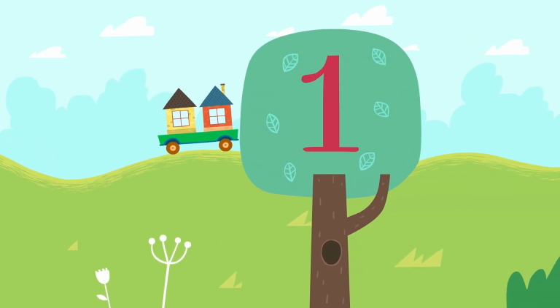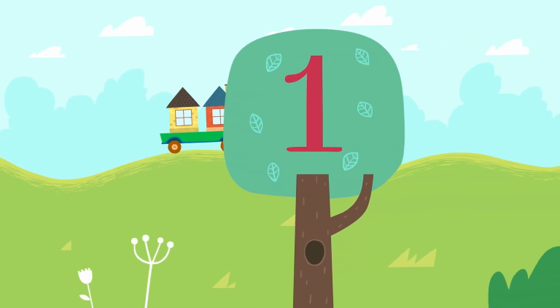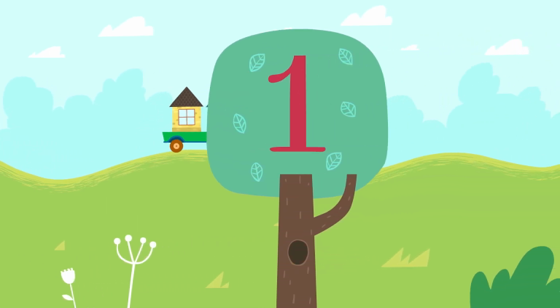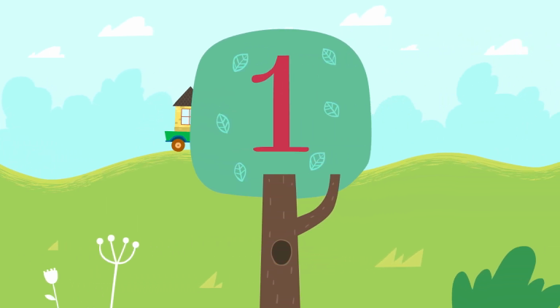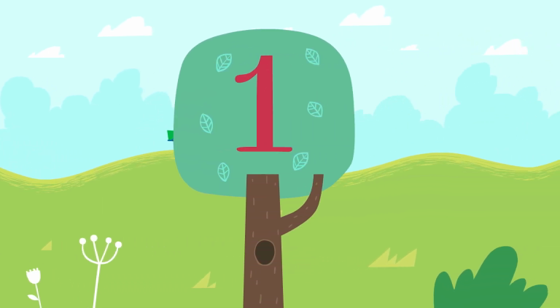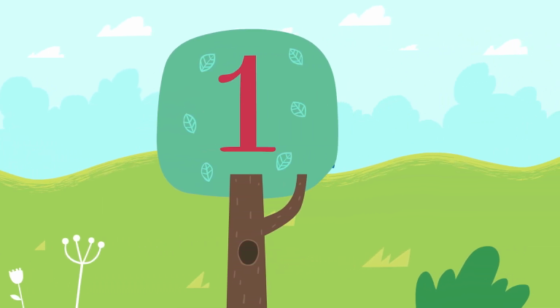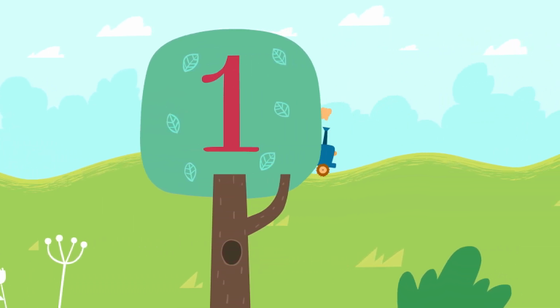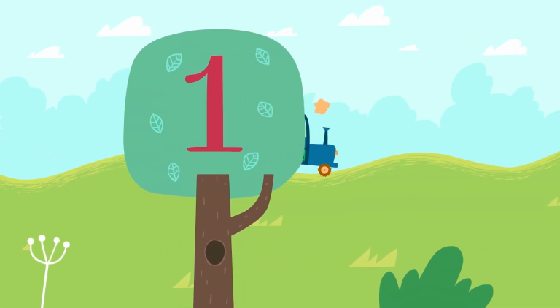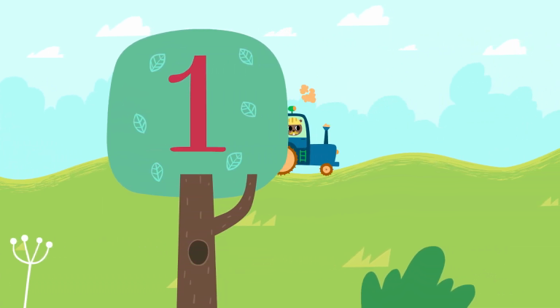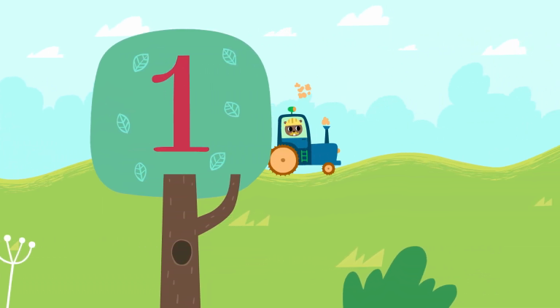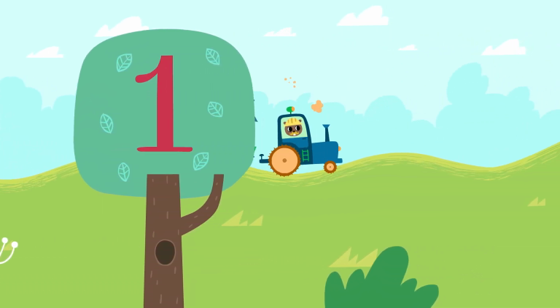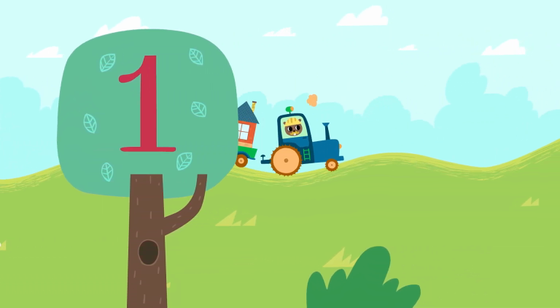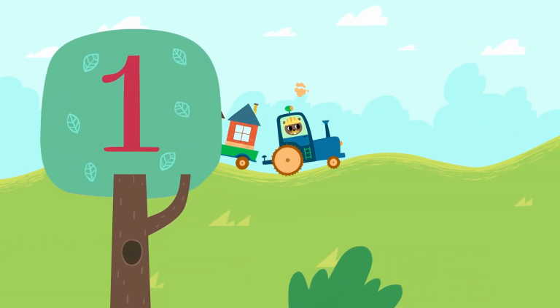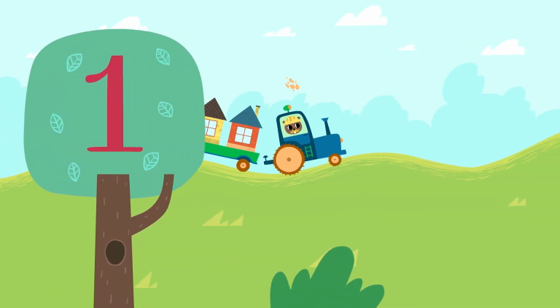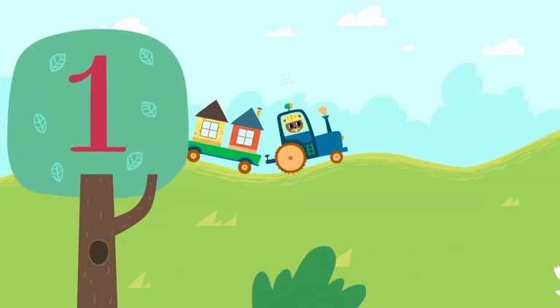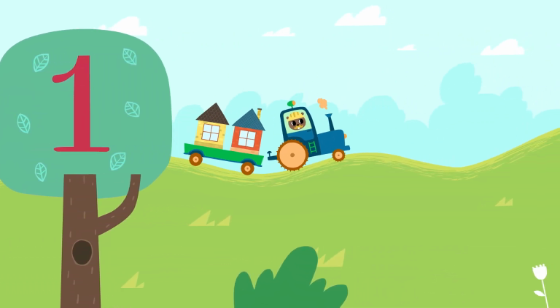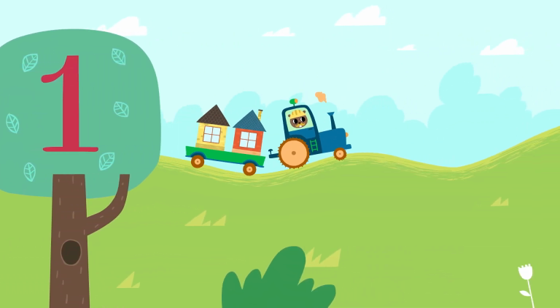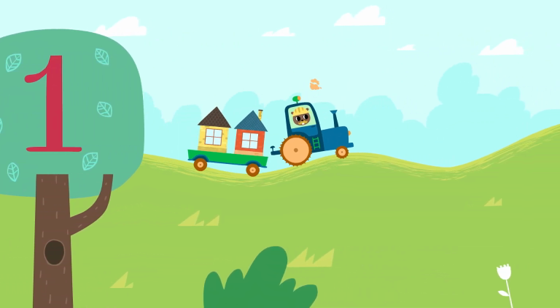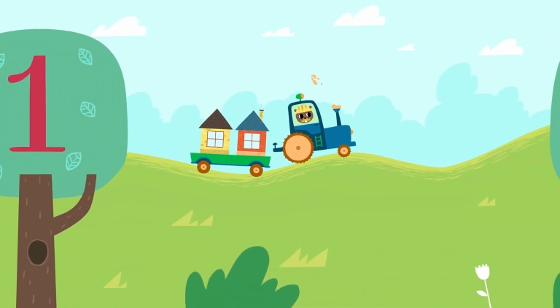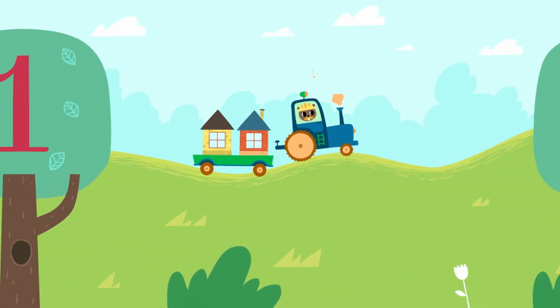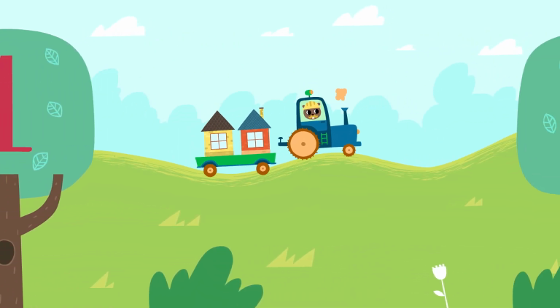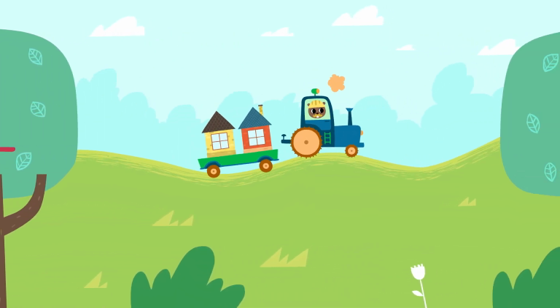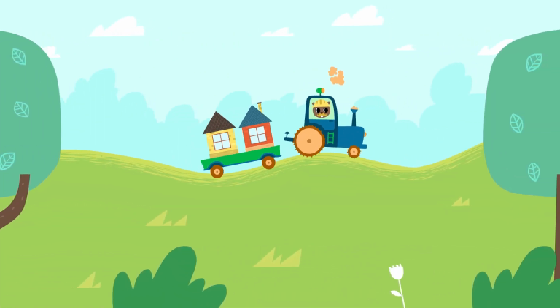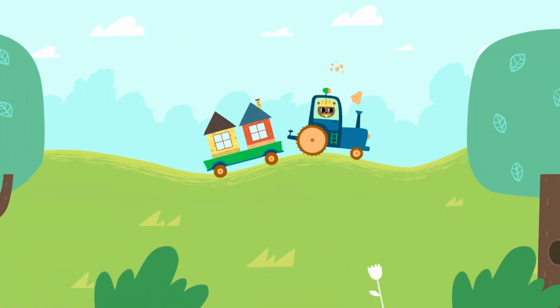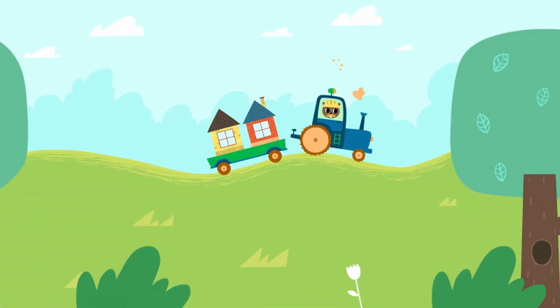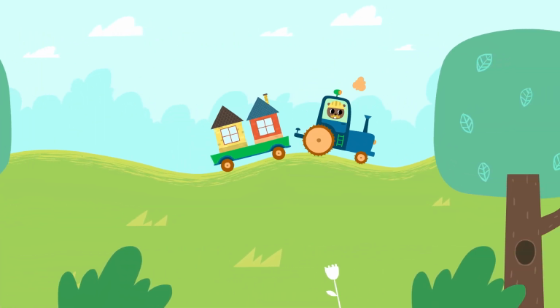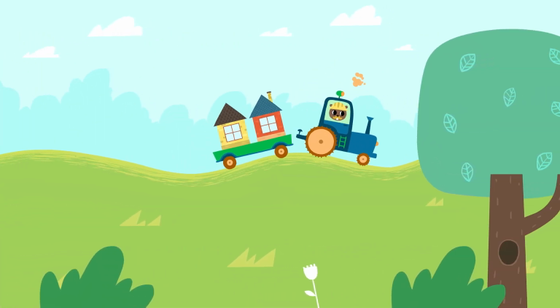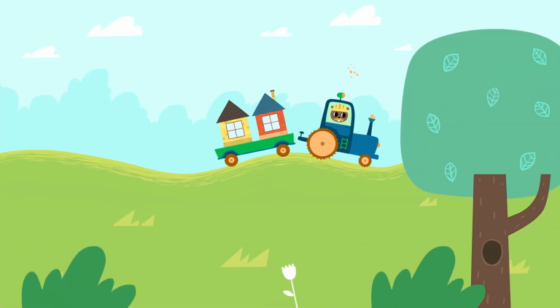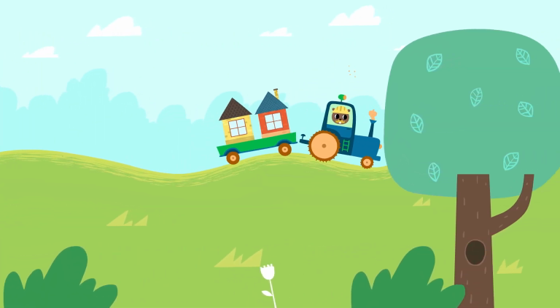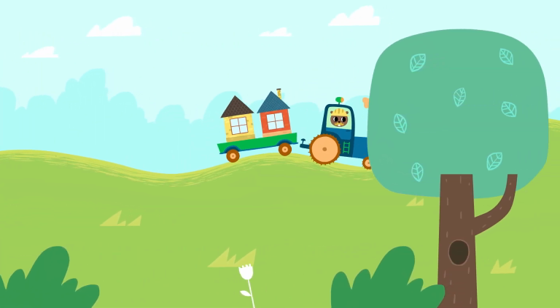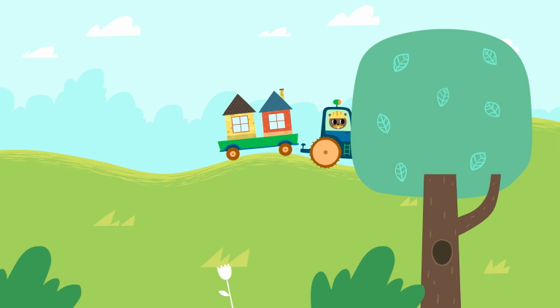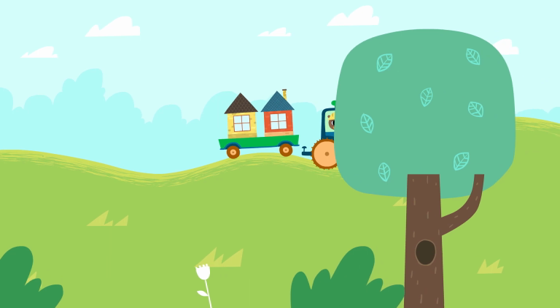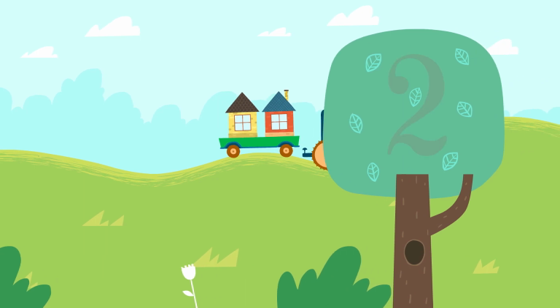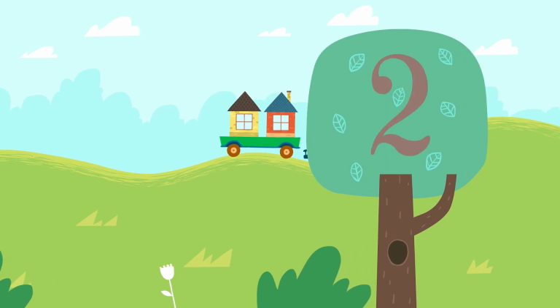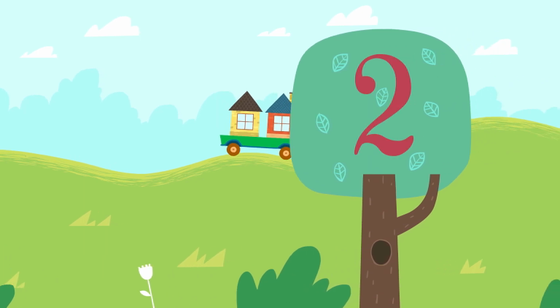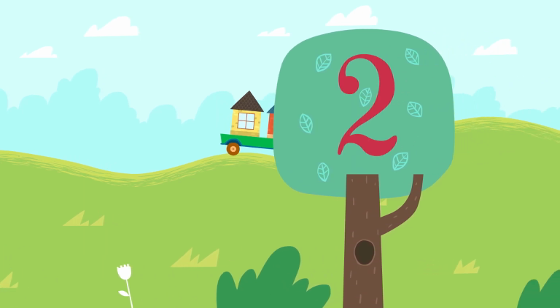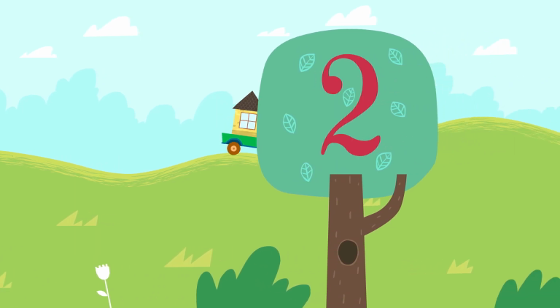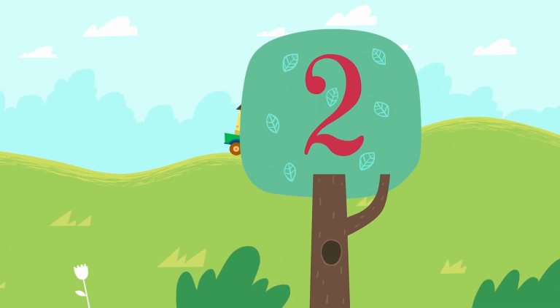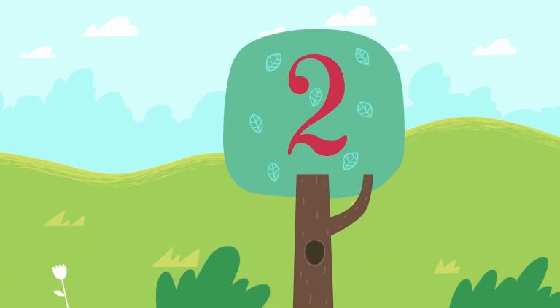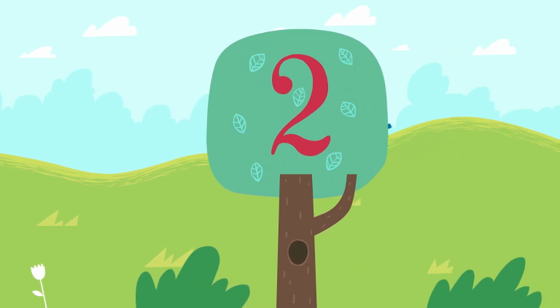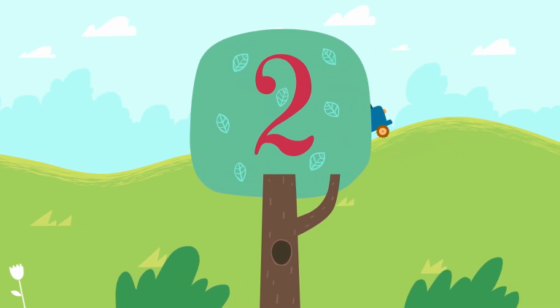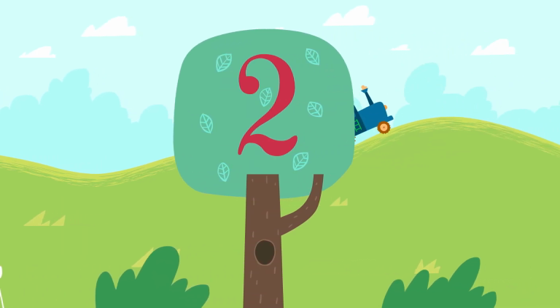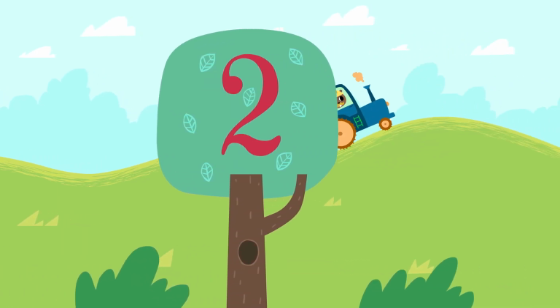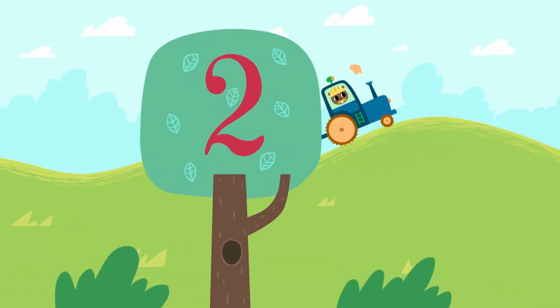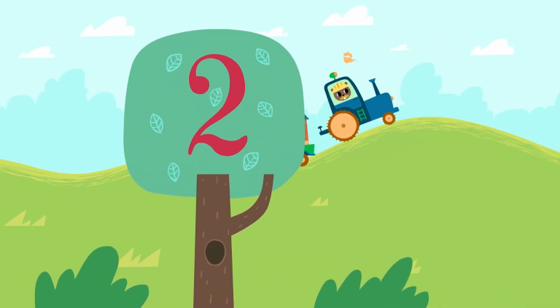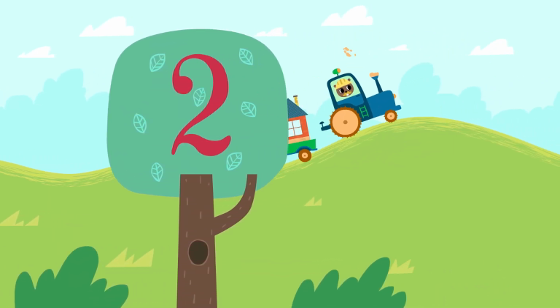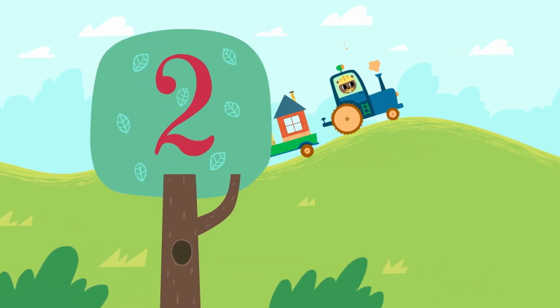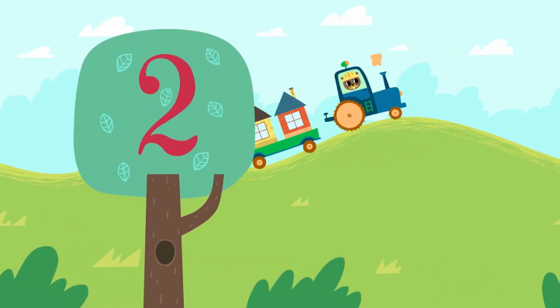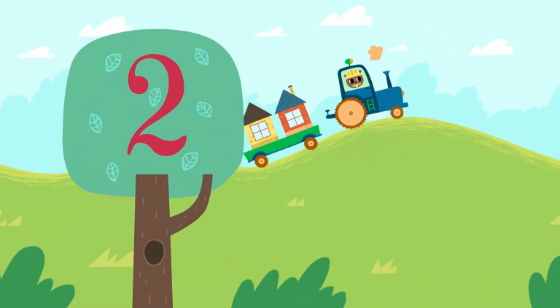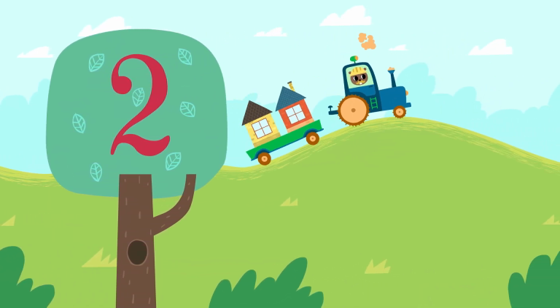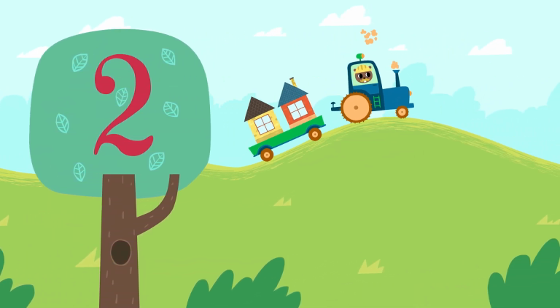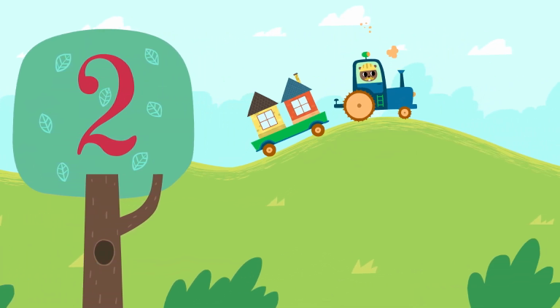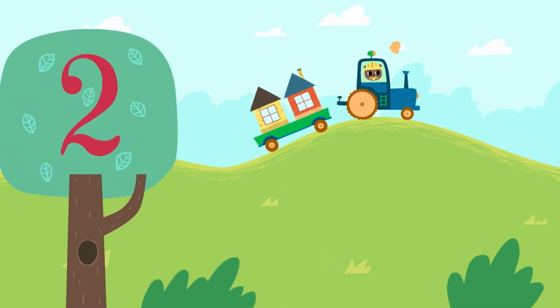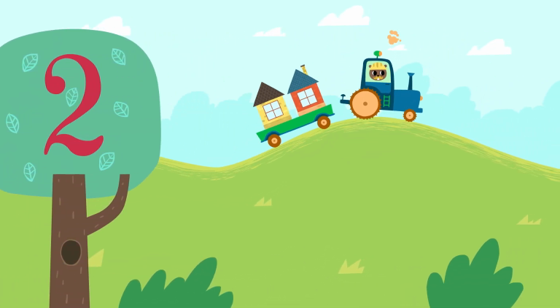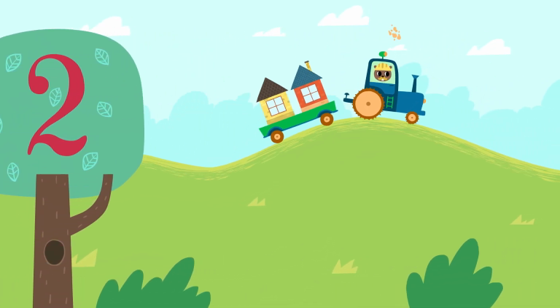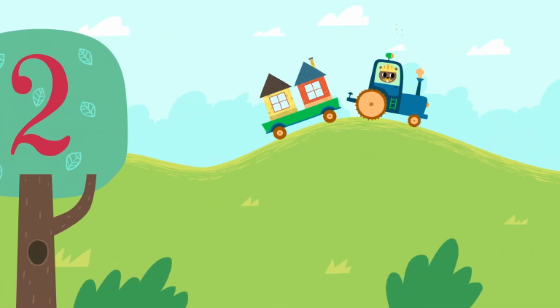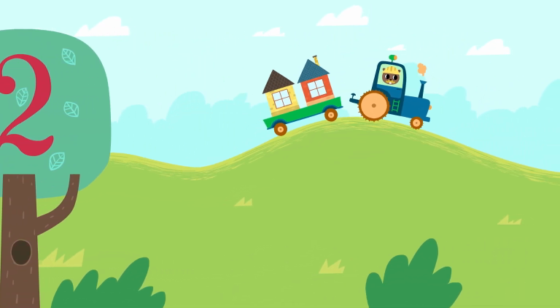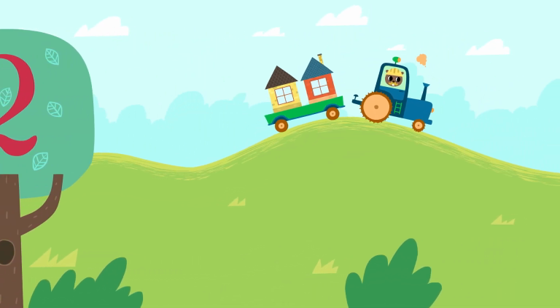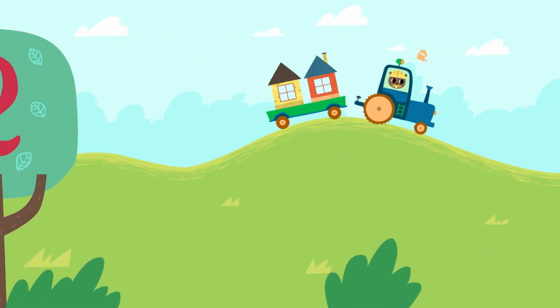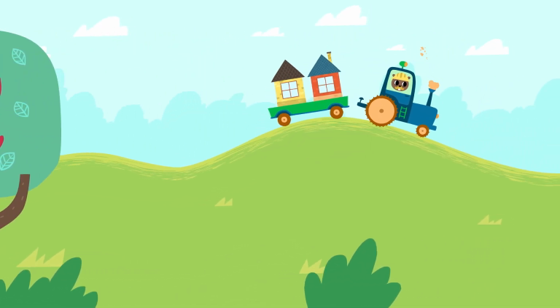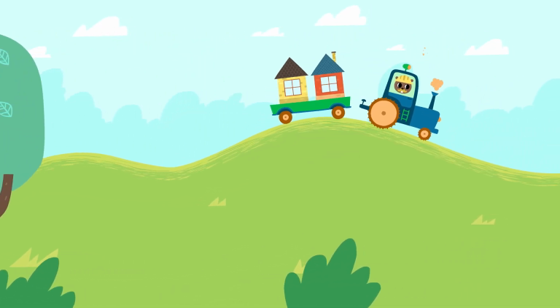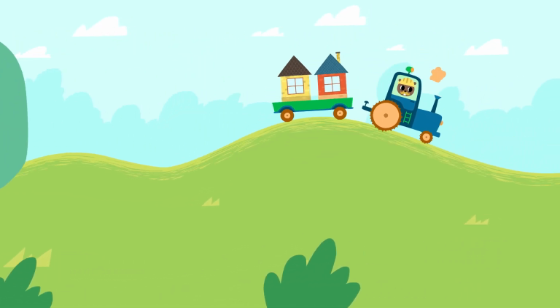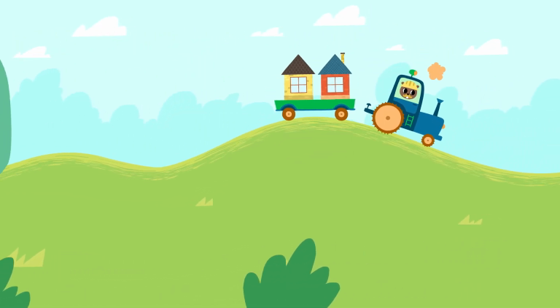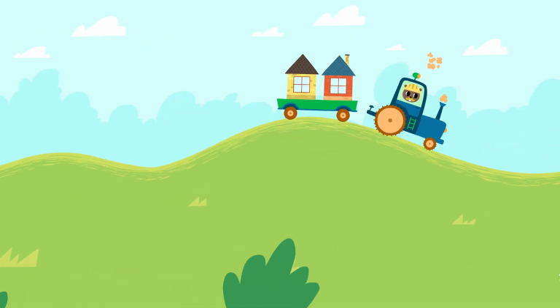One tree, two trees. One tree, two trees.